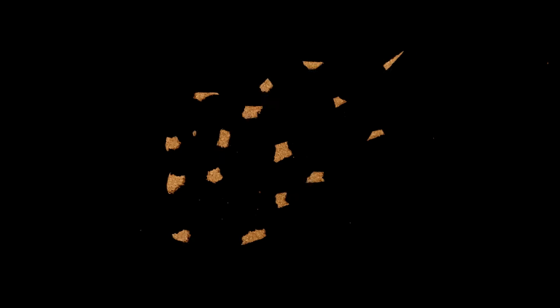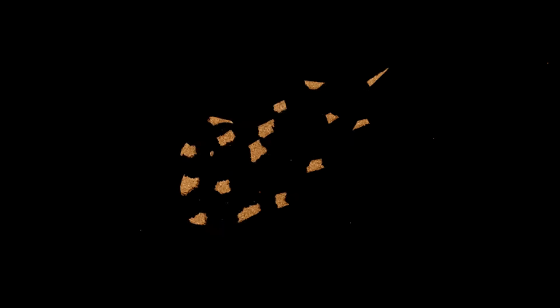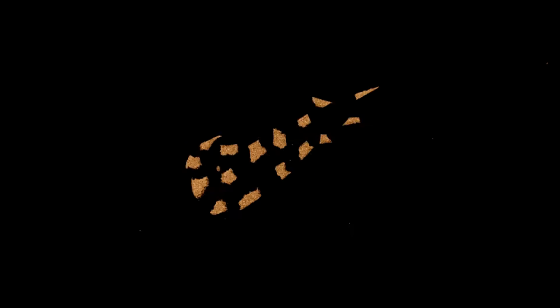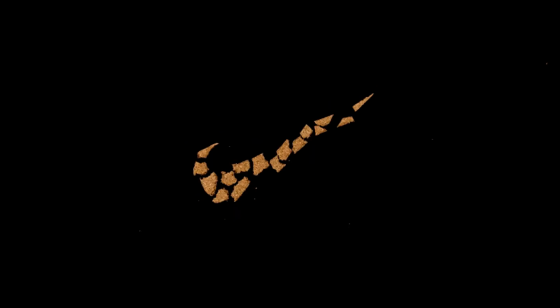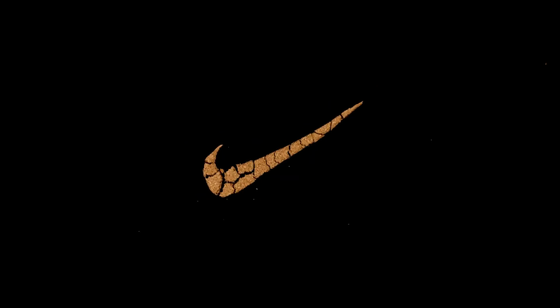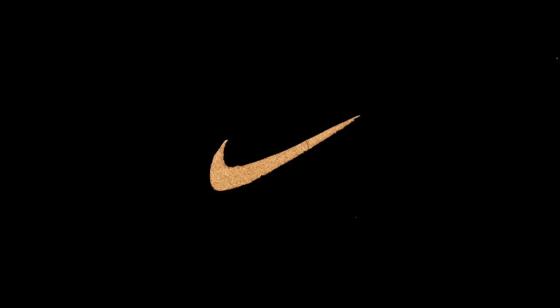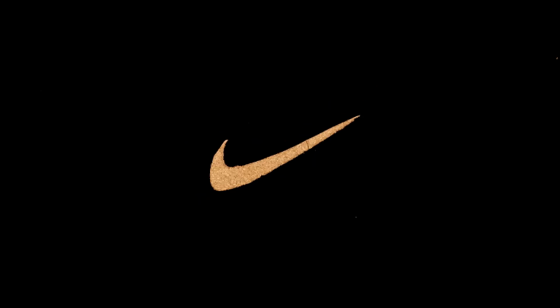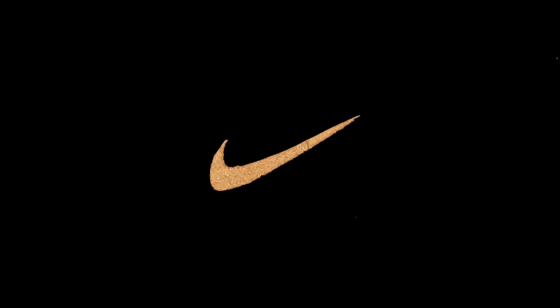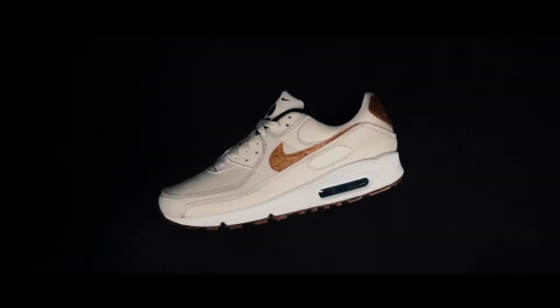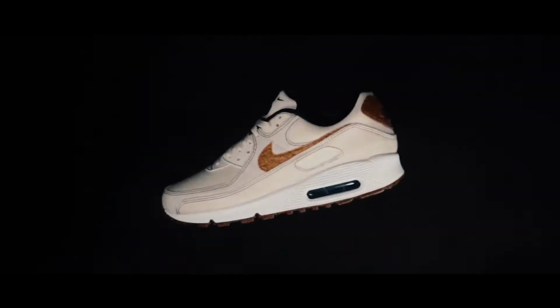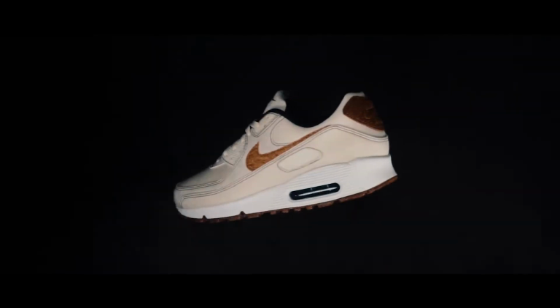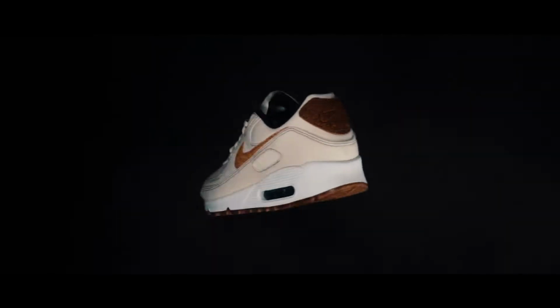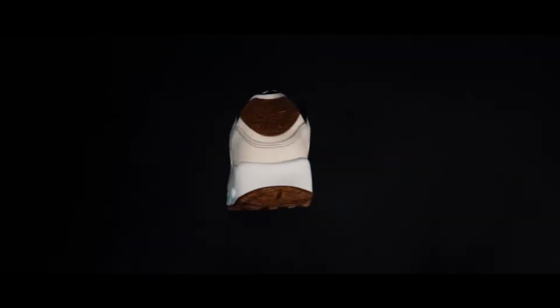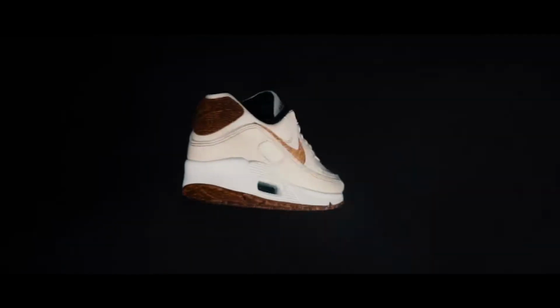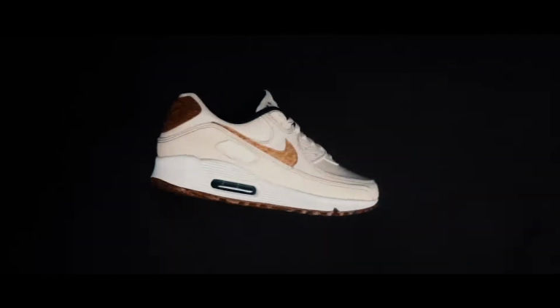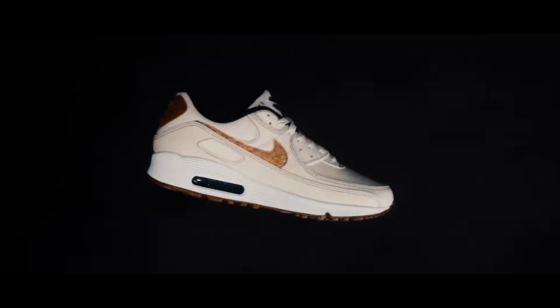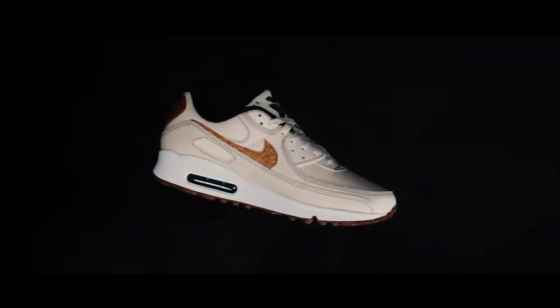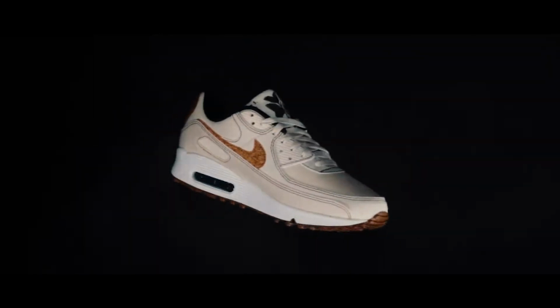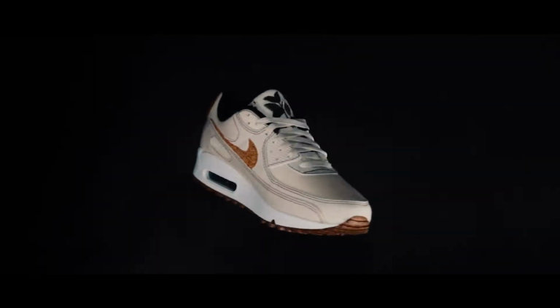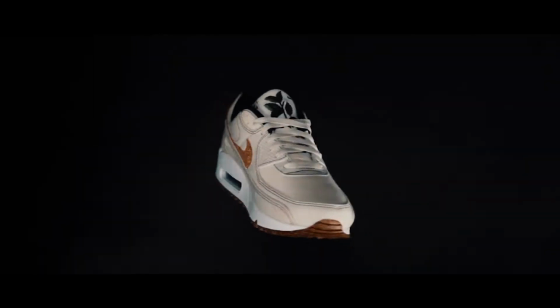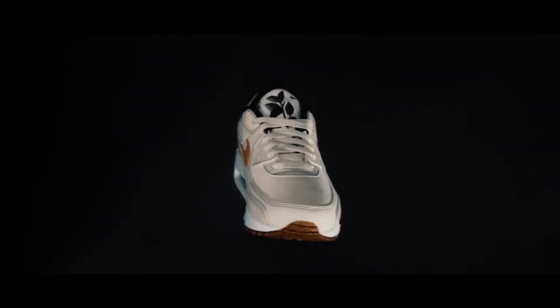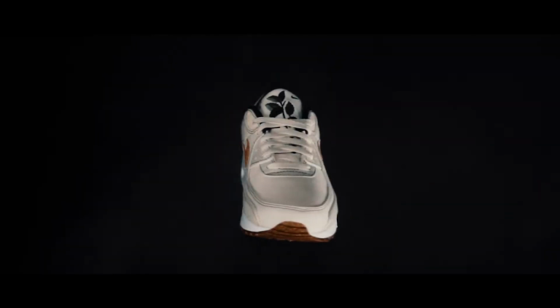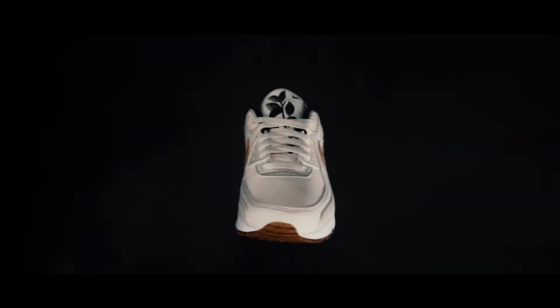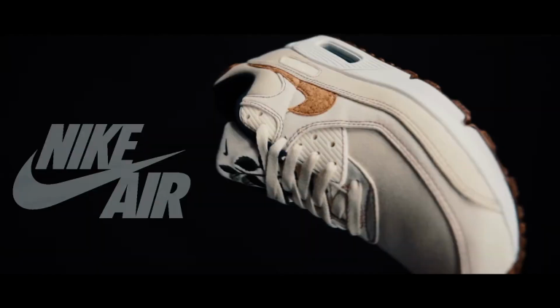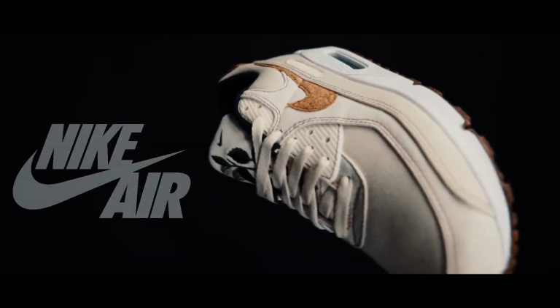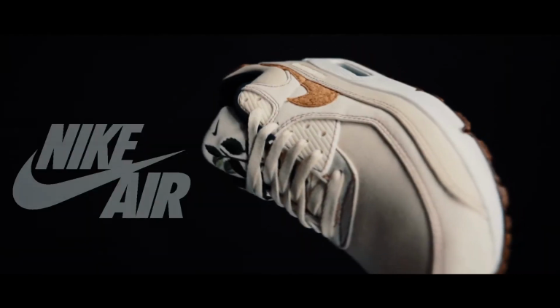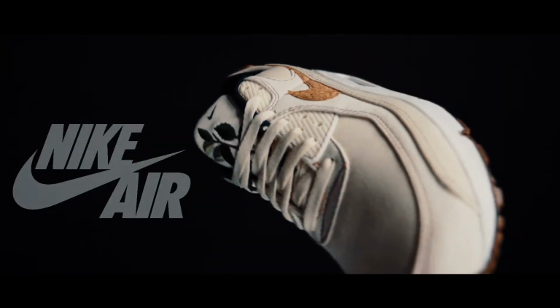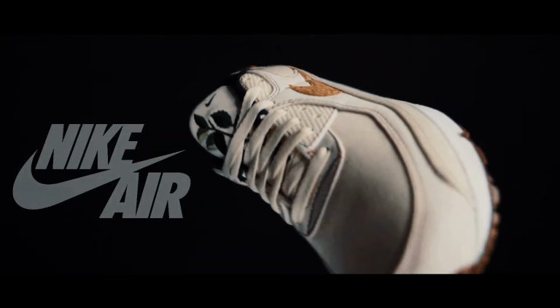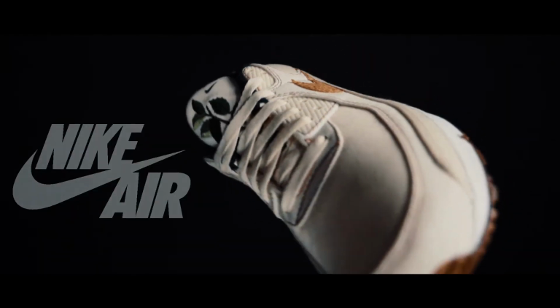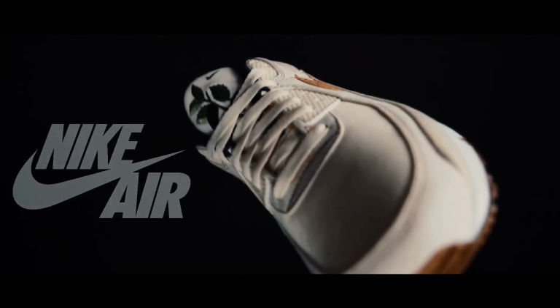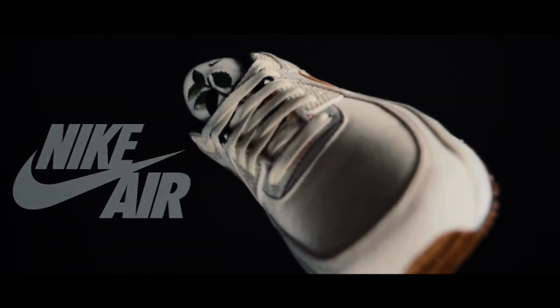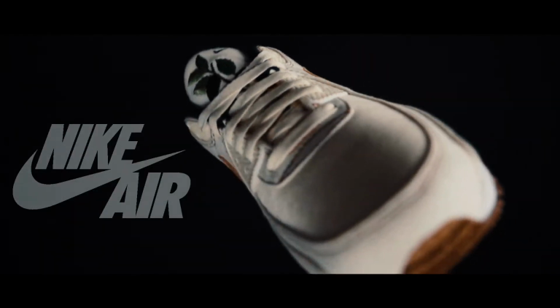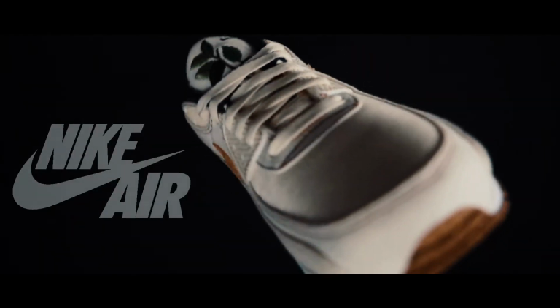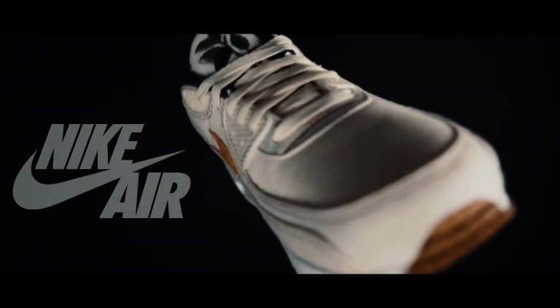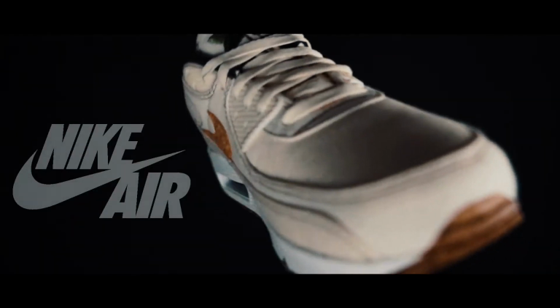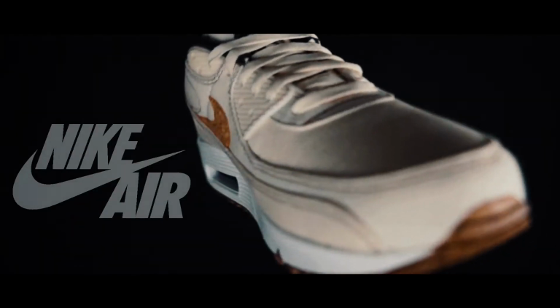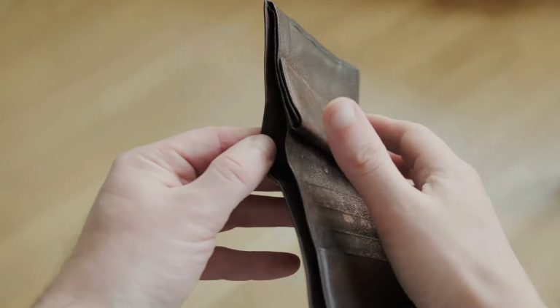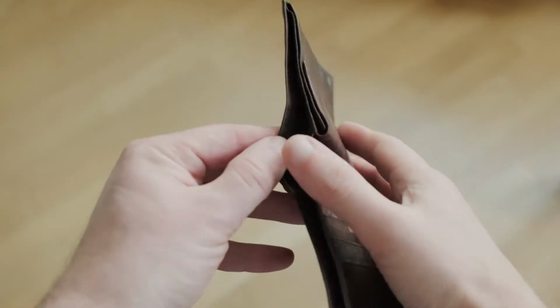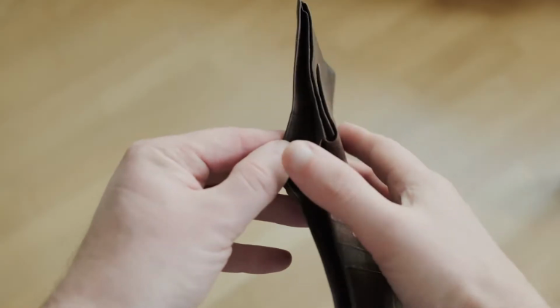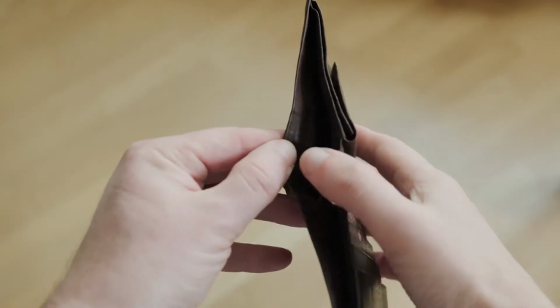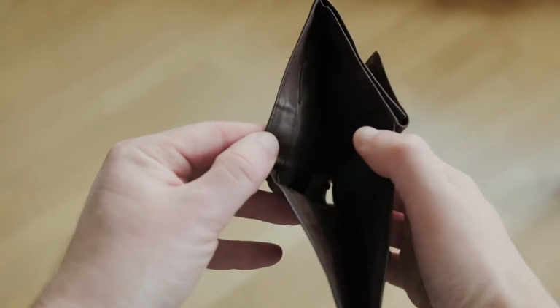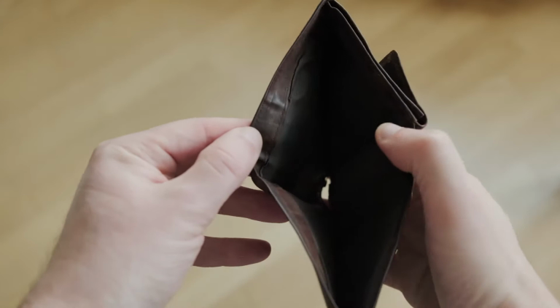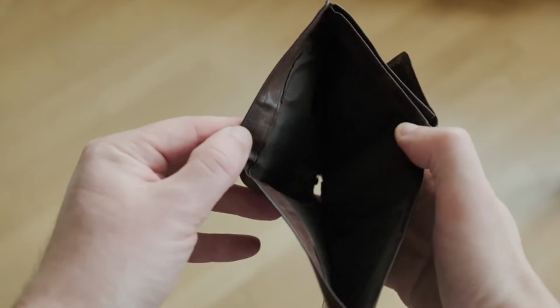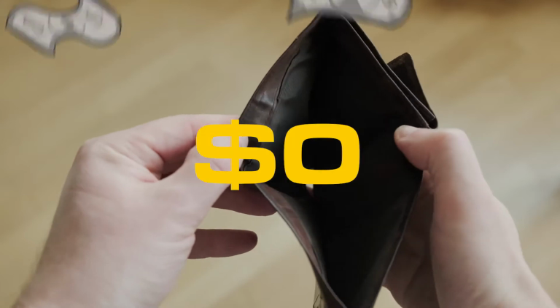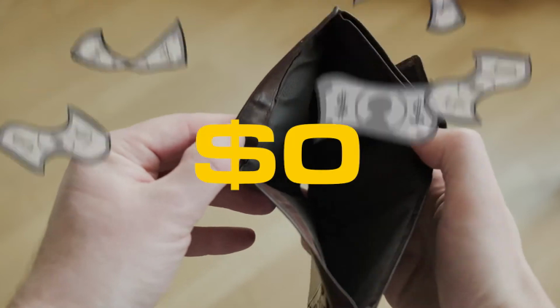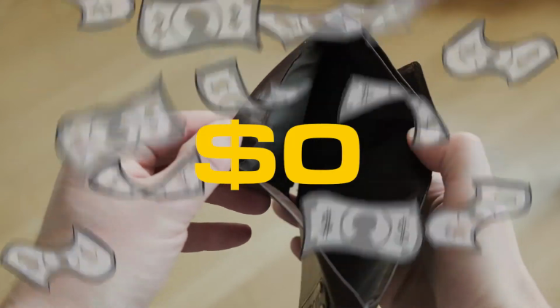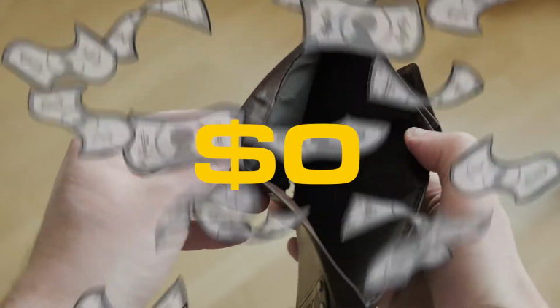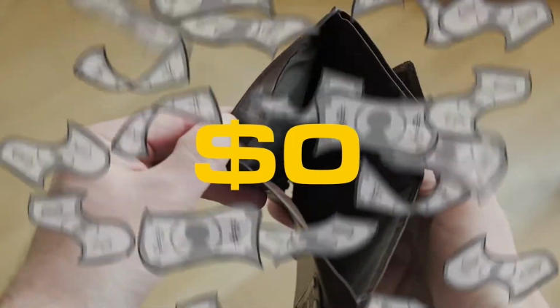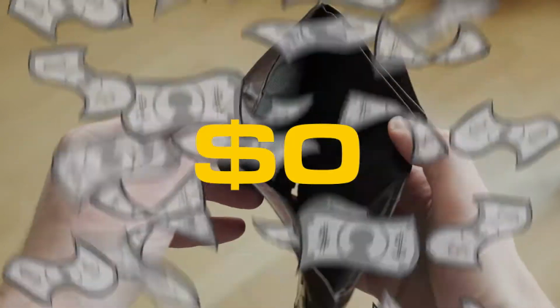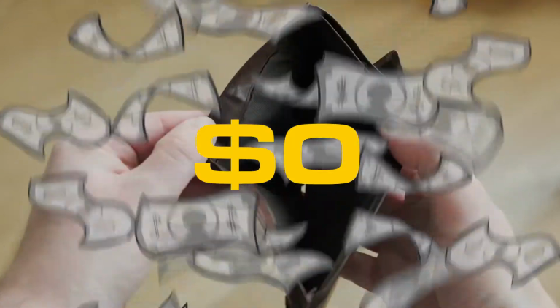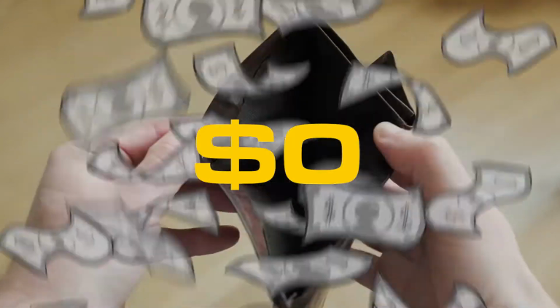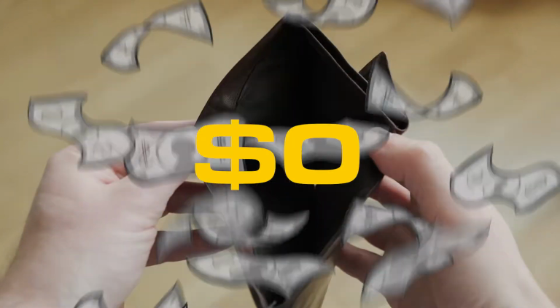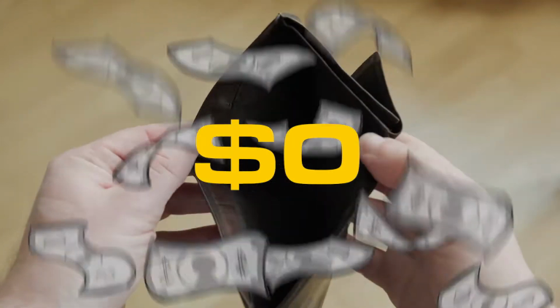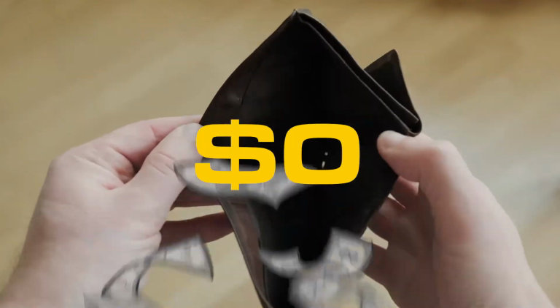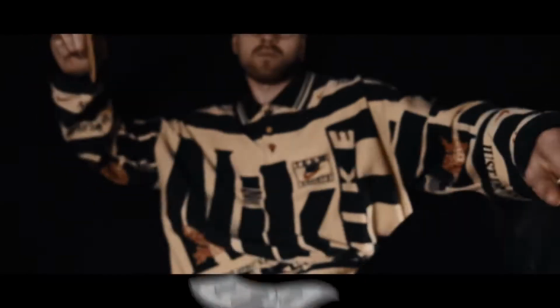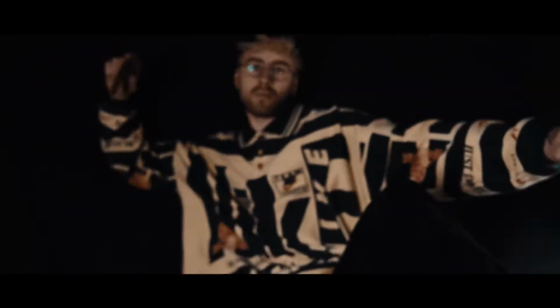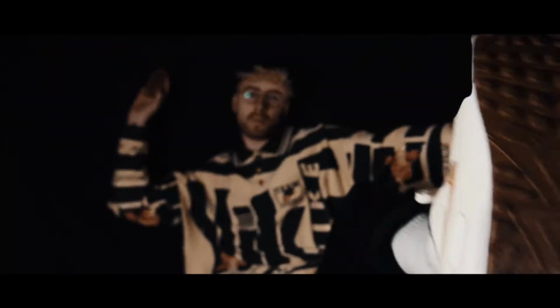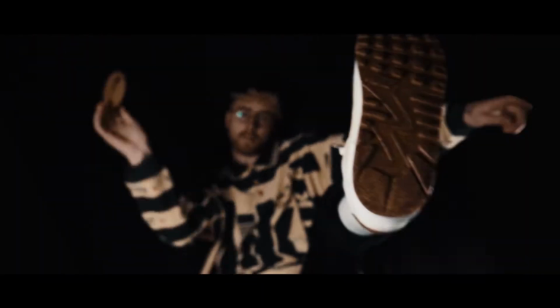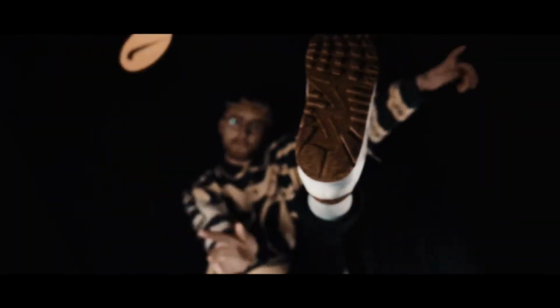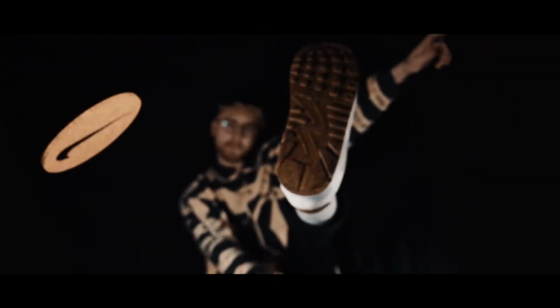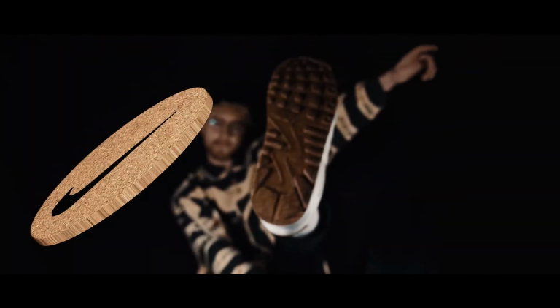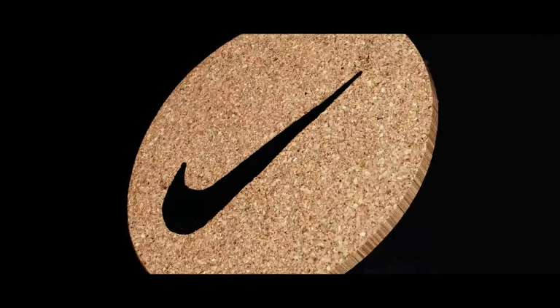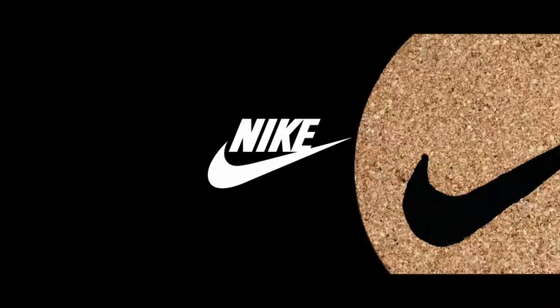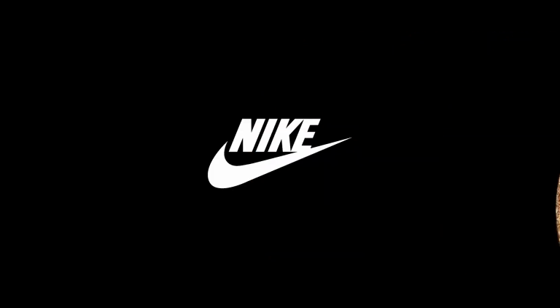I made this professional Nike shoe advert all at home in my living room for a total of zero monies, and this is how I've done it.